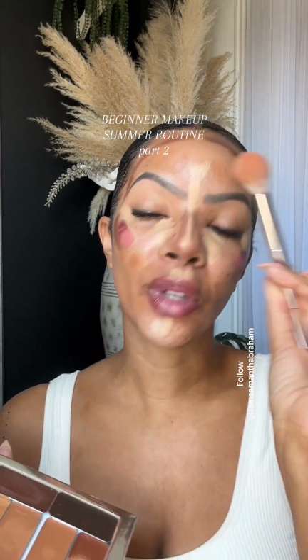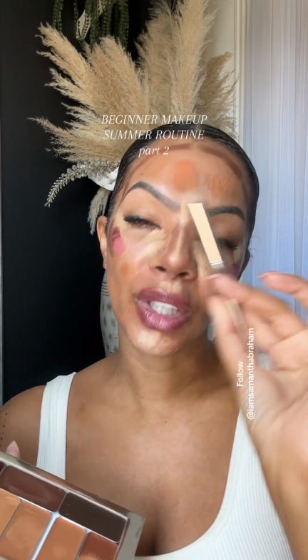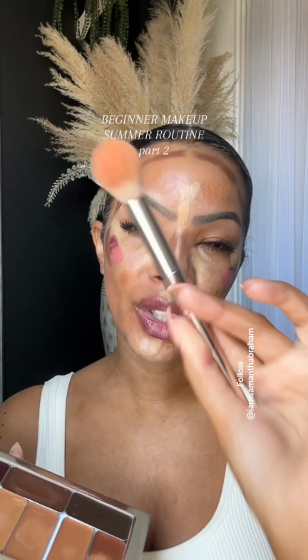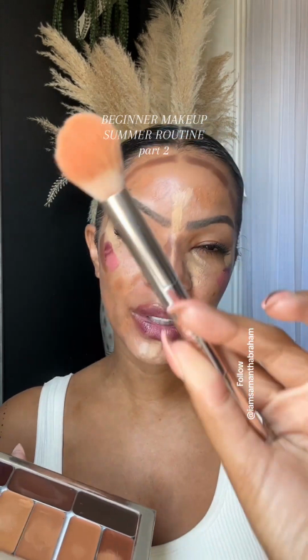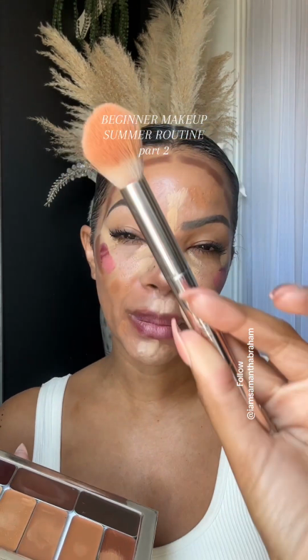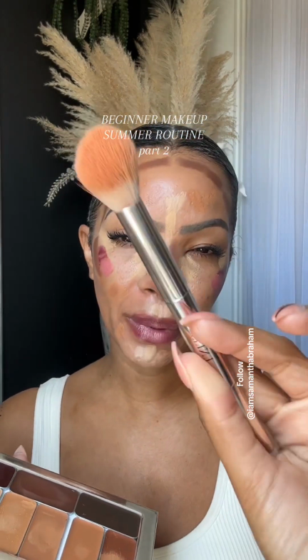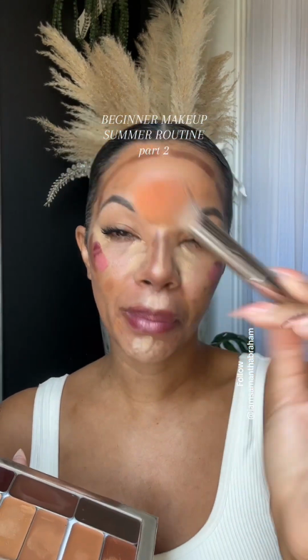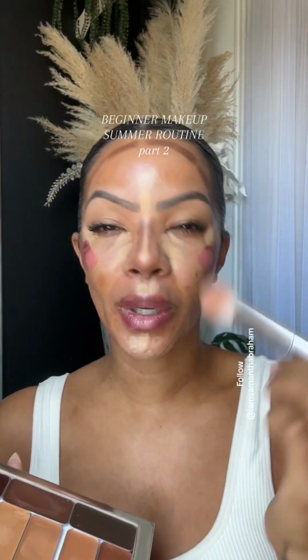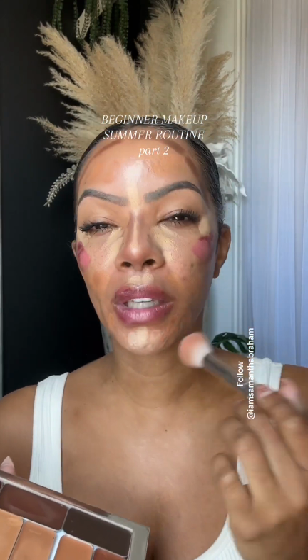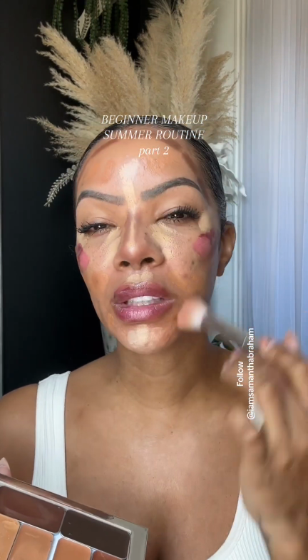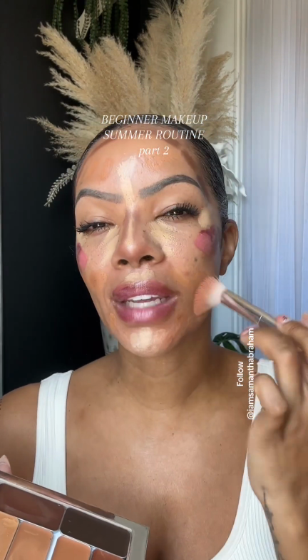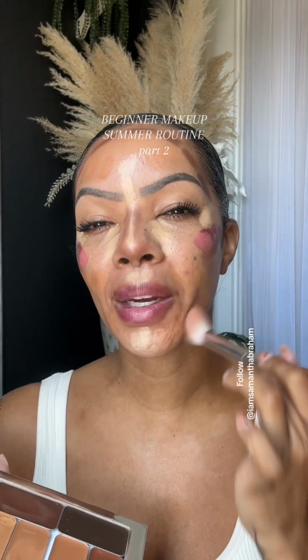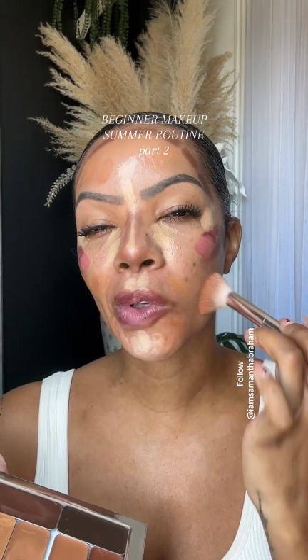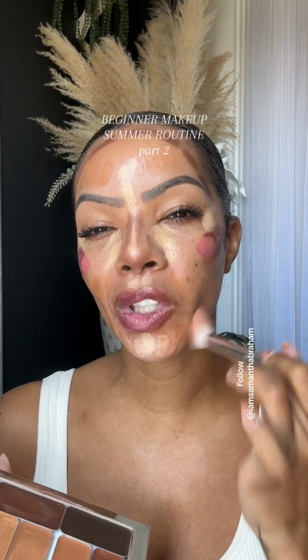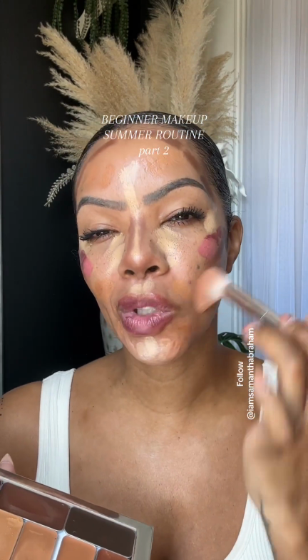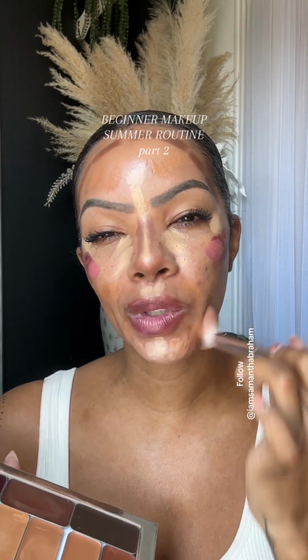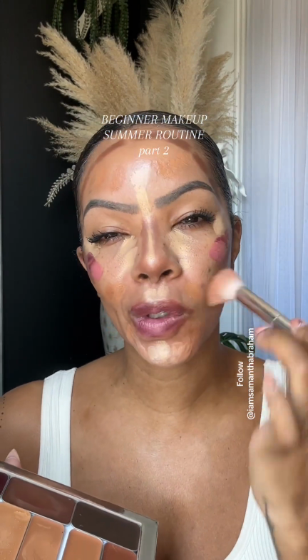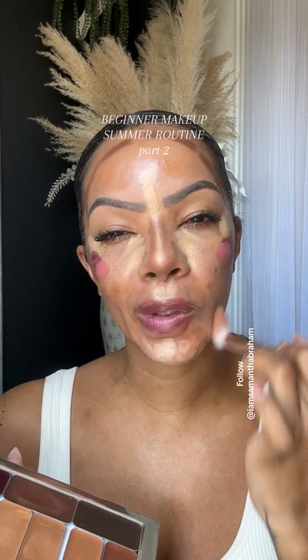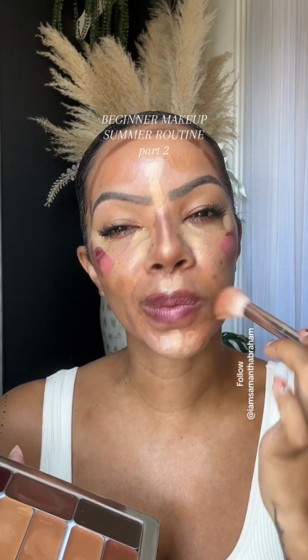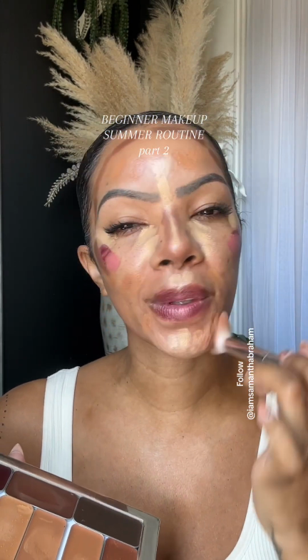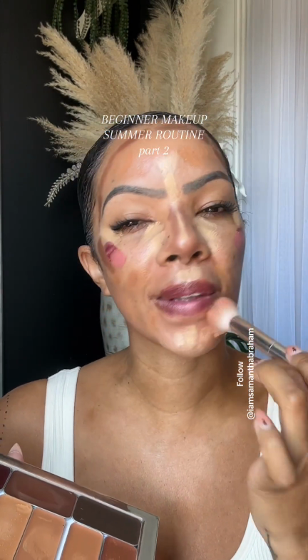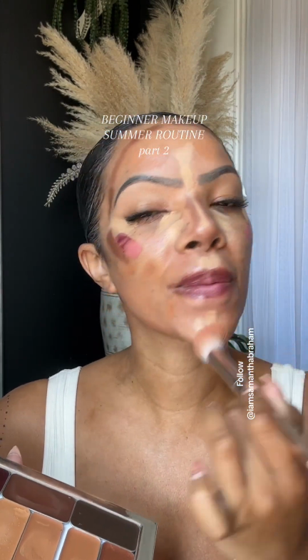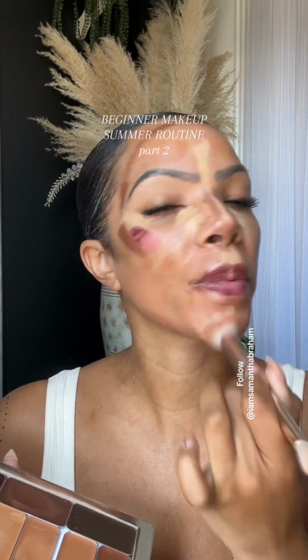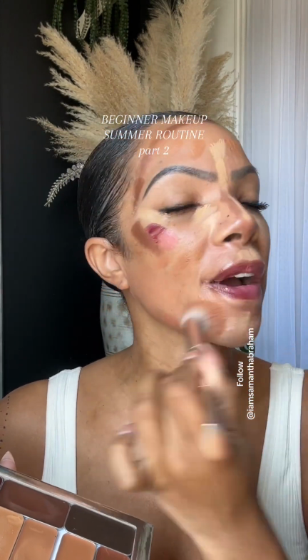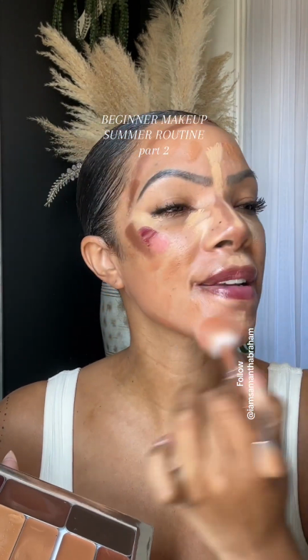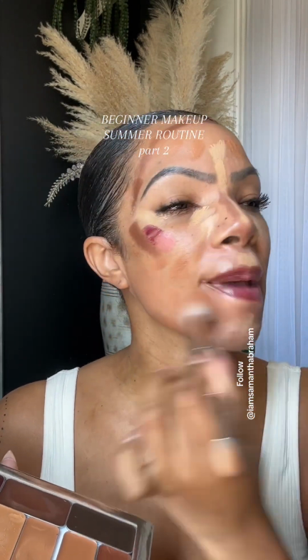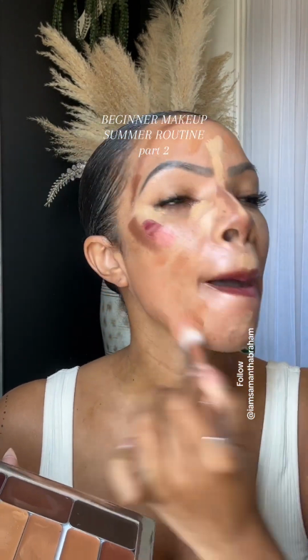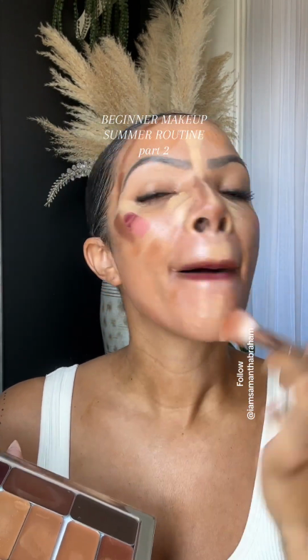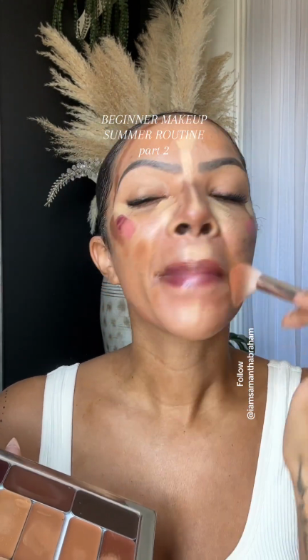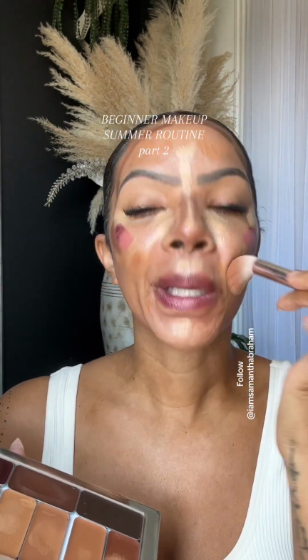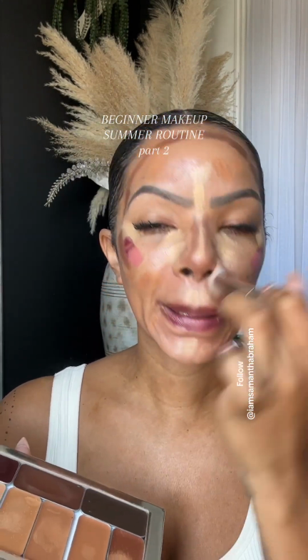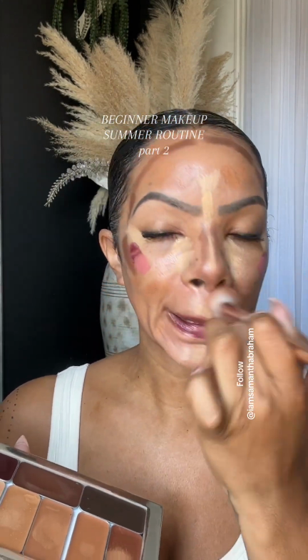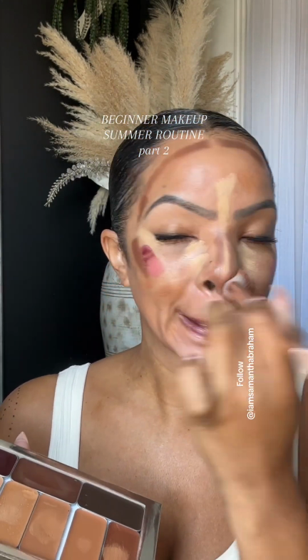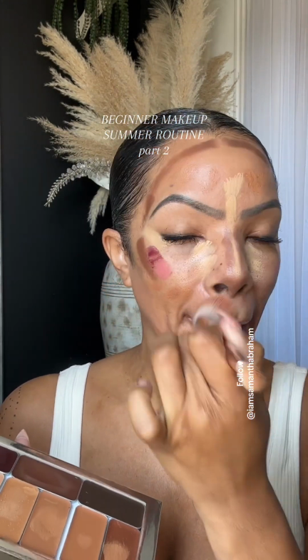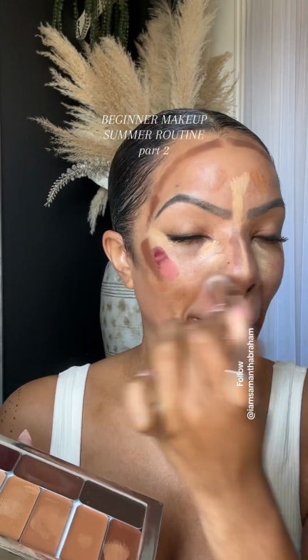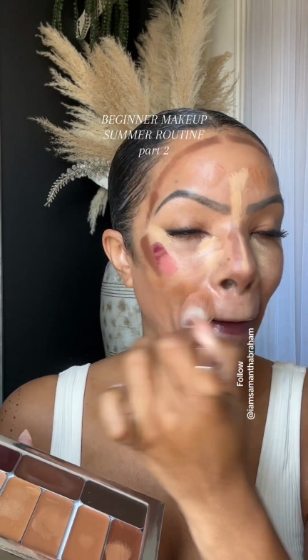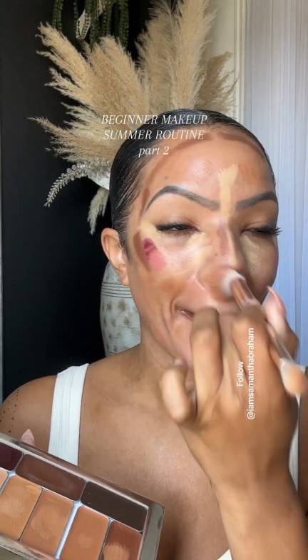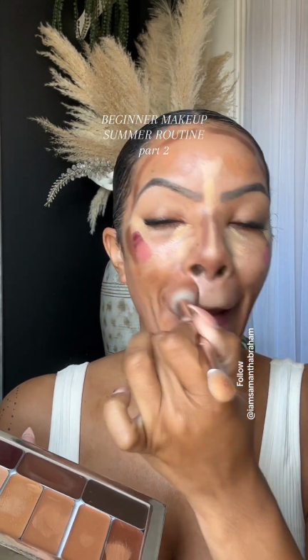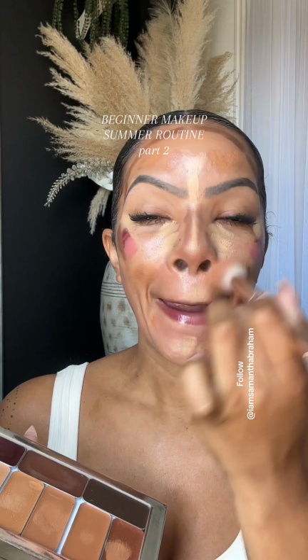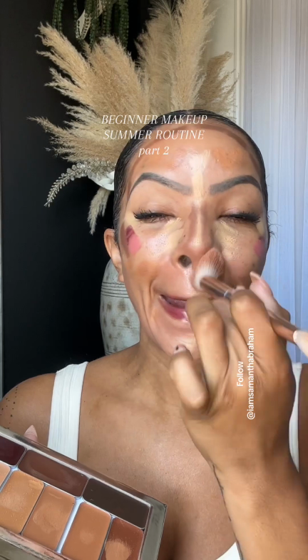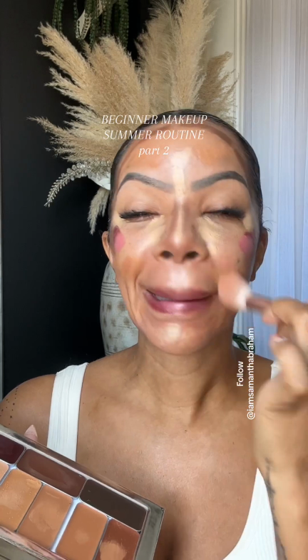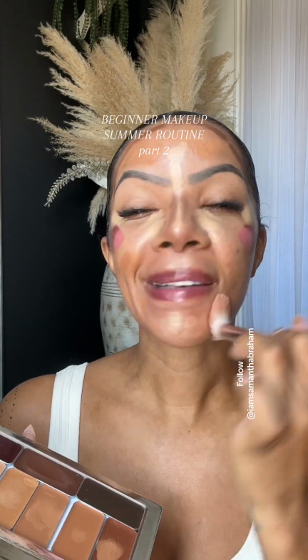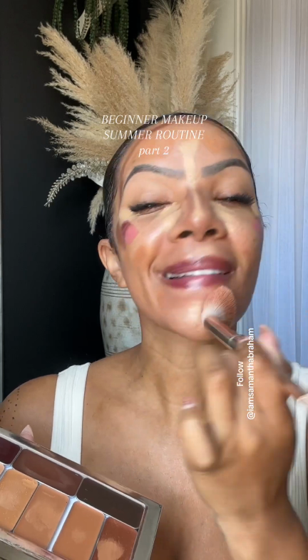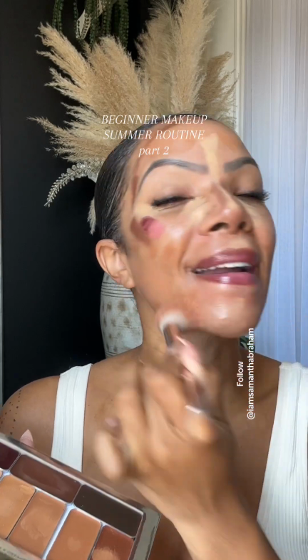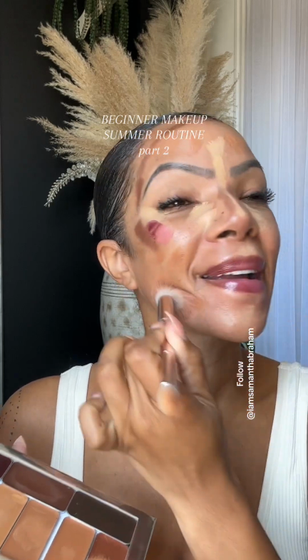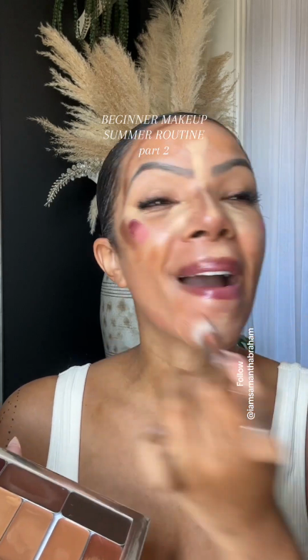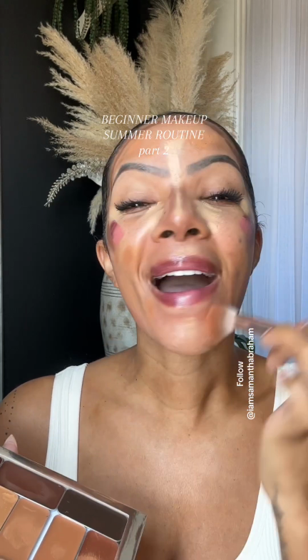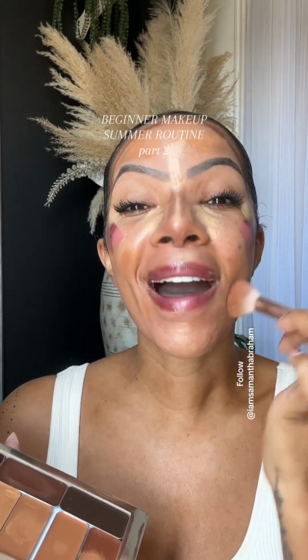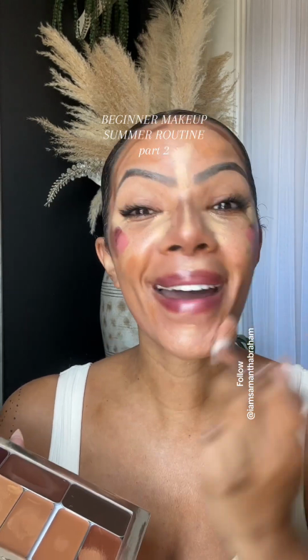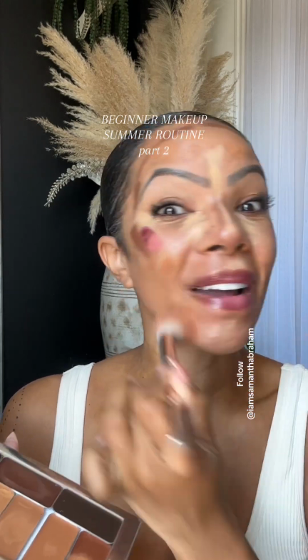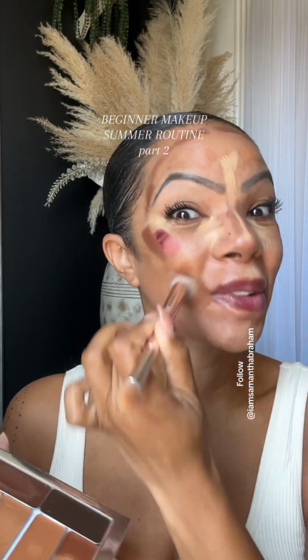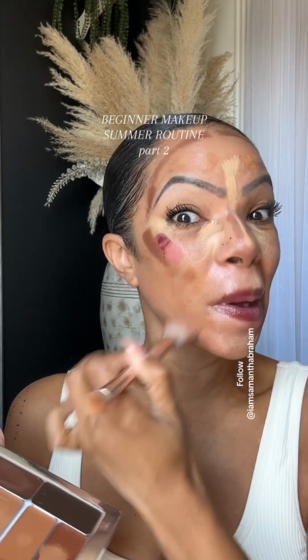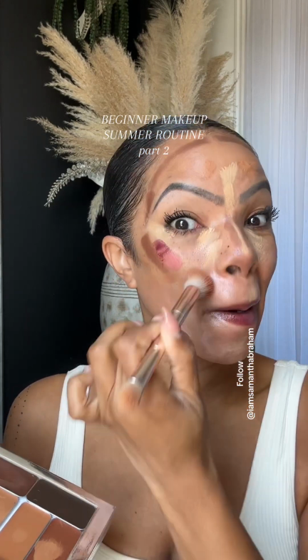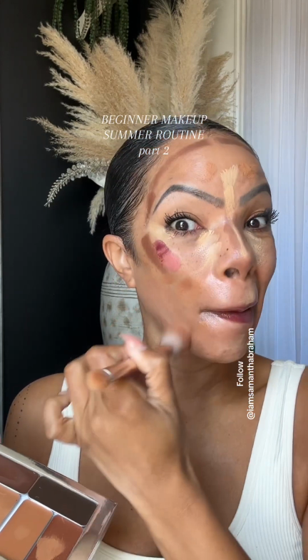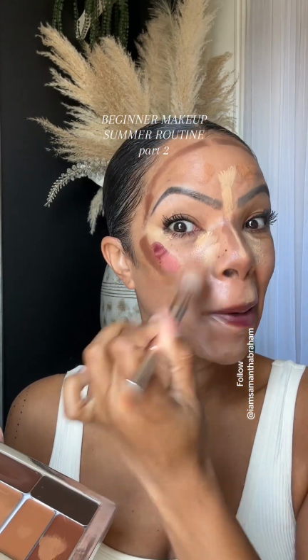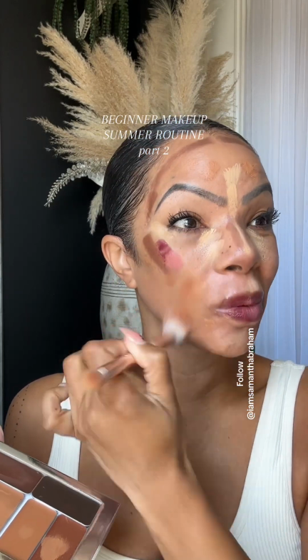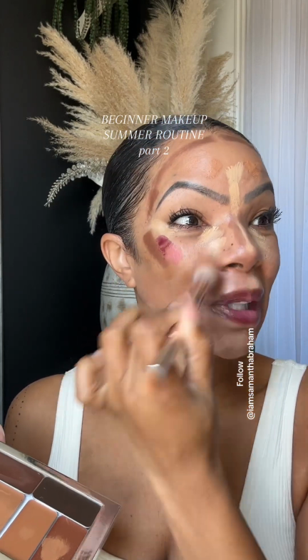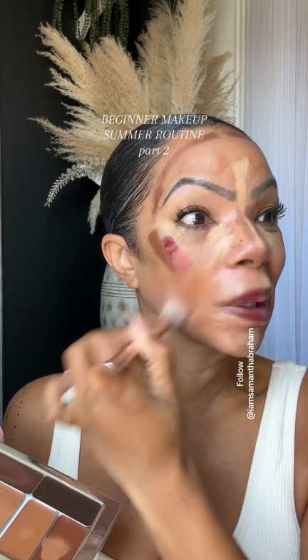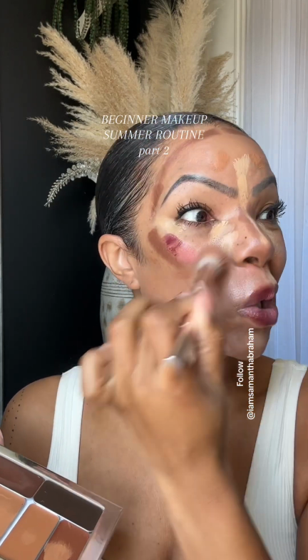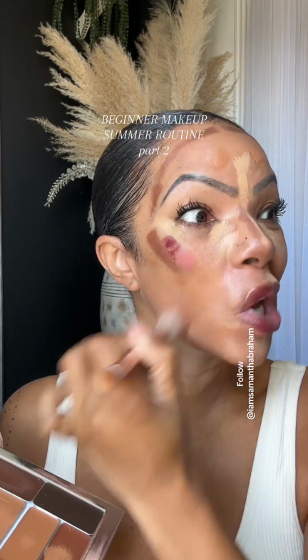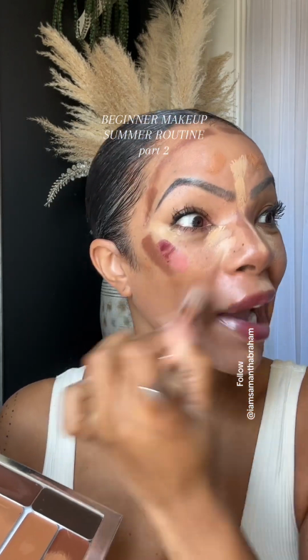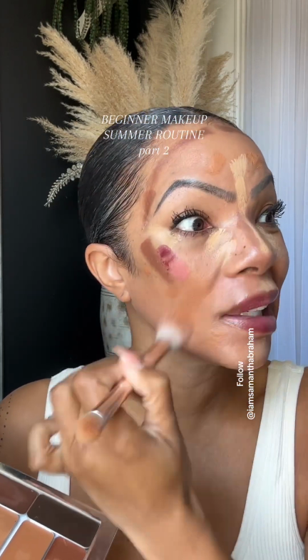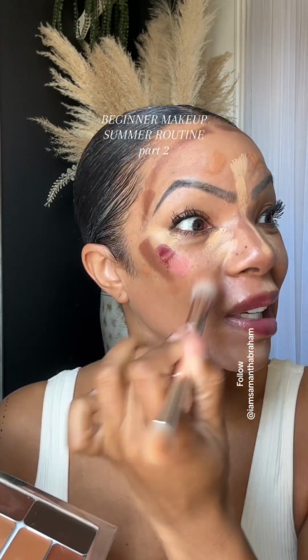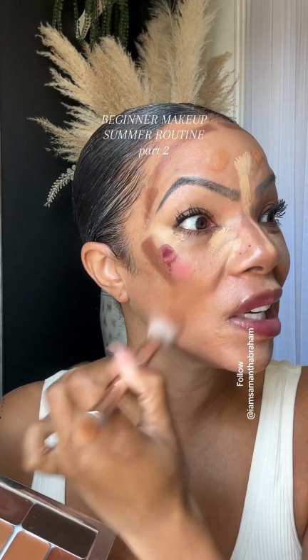I'm gonna use the blend brush and I'm gonna do circles with this brush because it's summer — it's like hot out there. It was like 90.